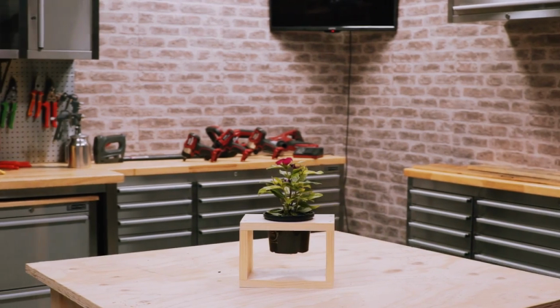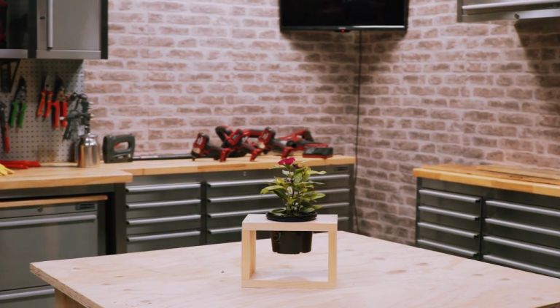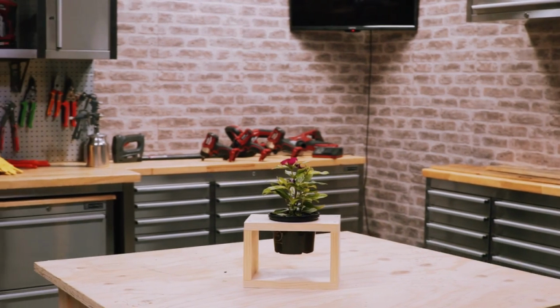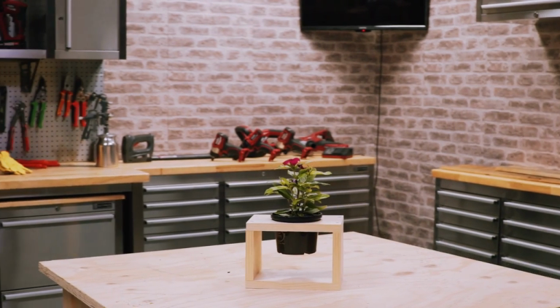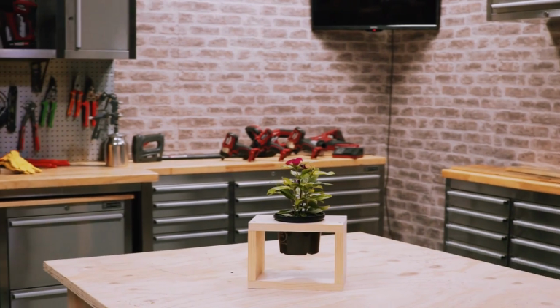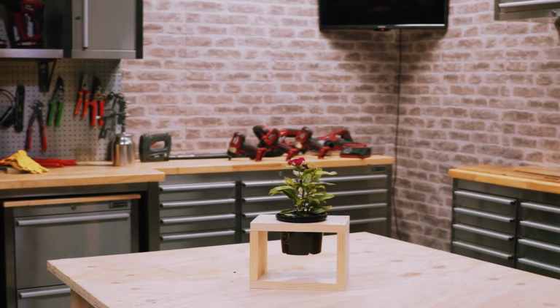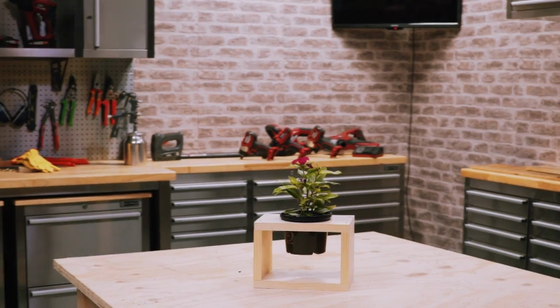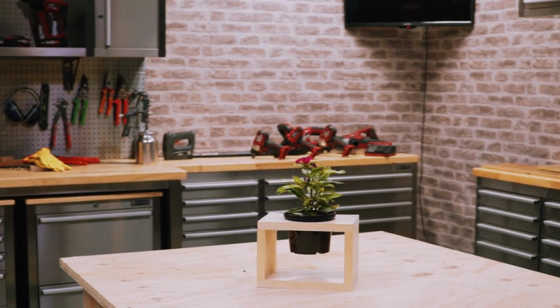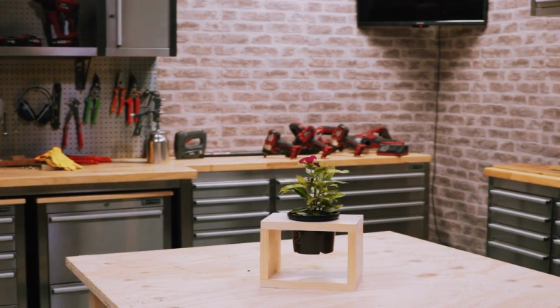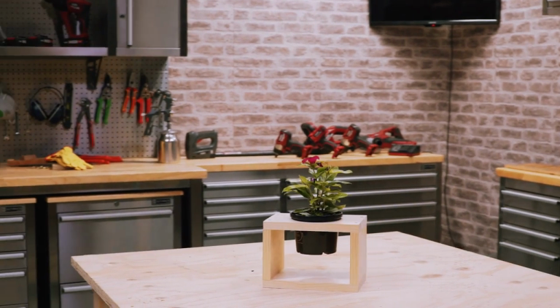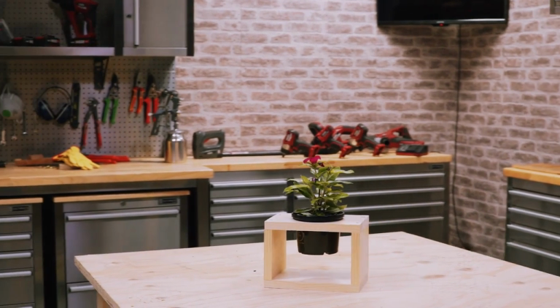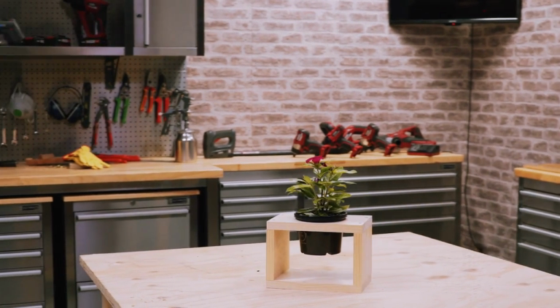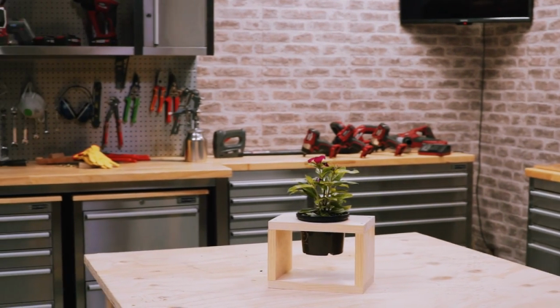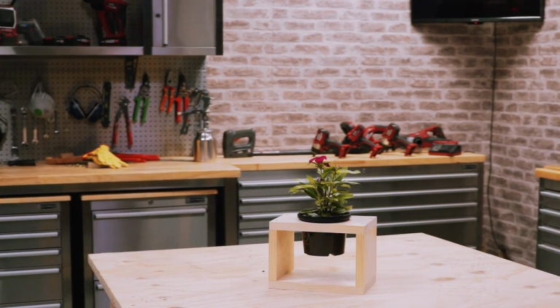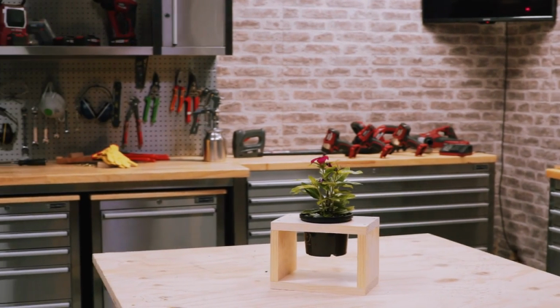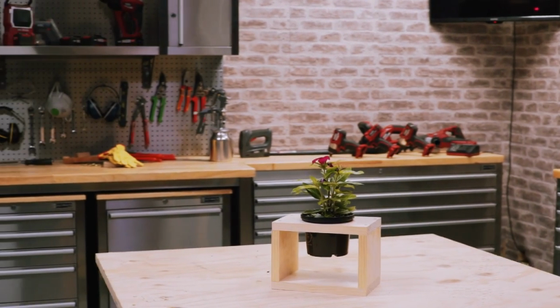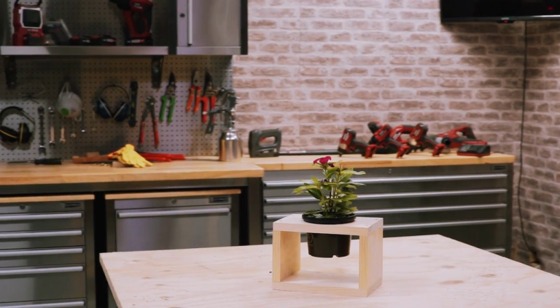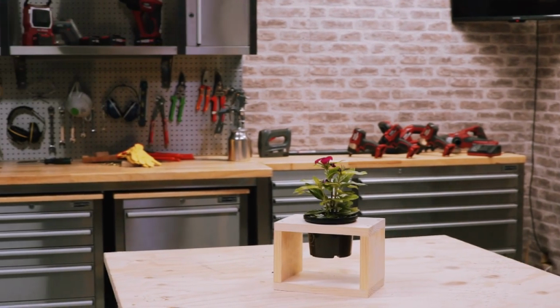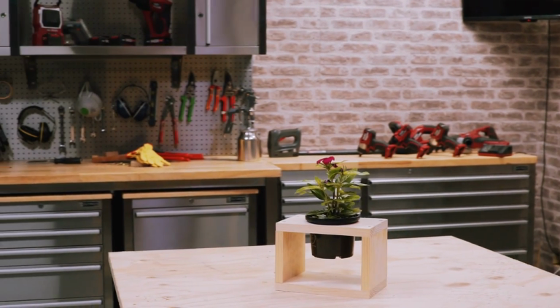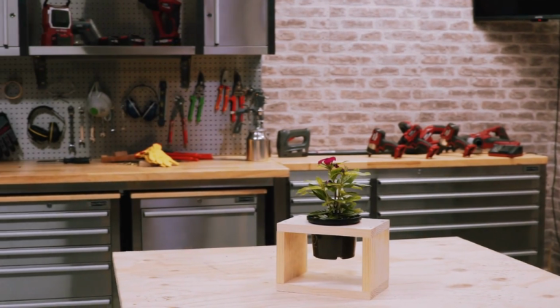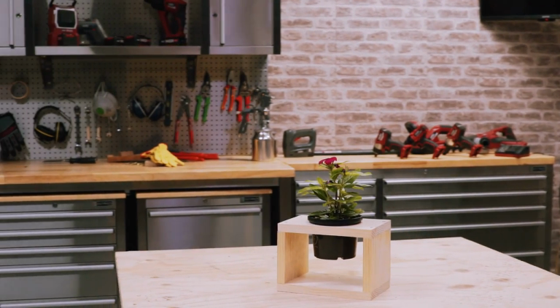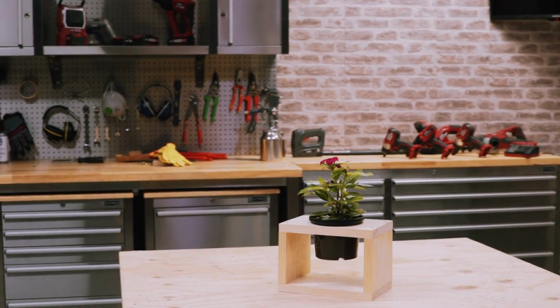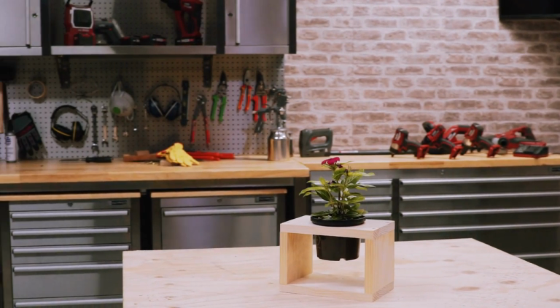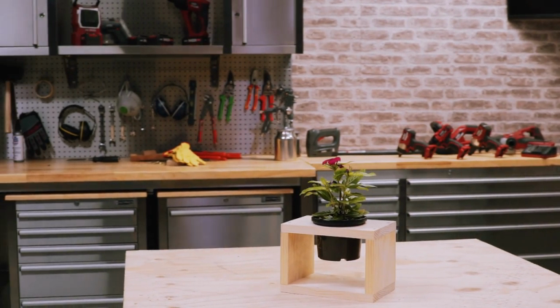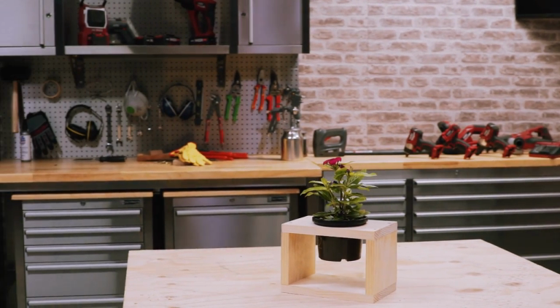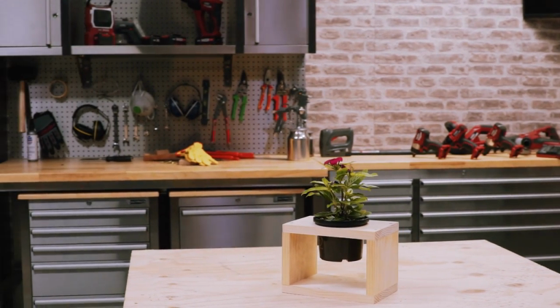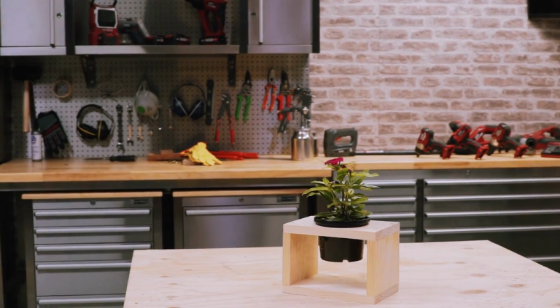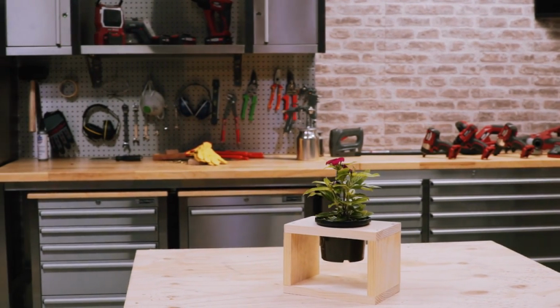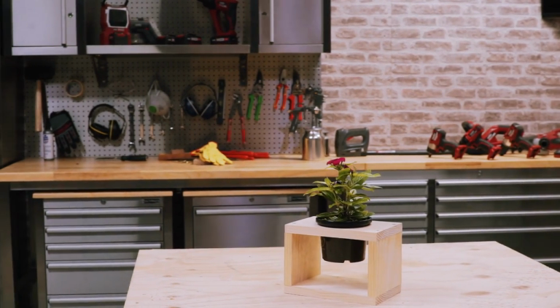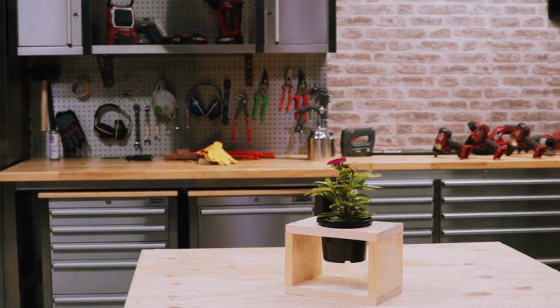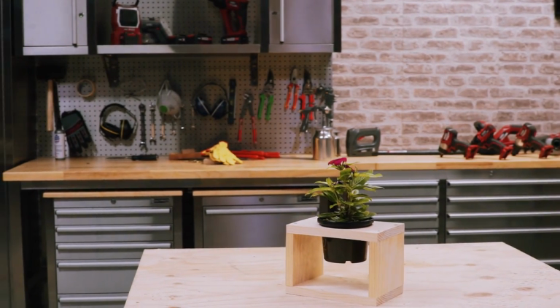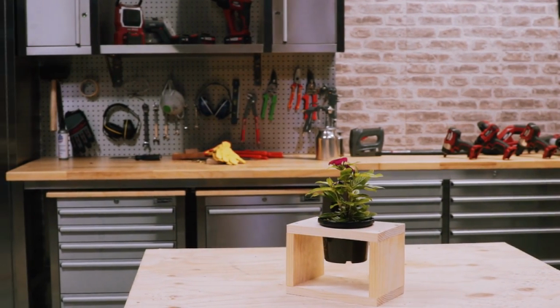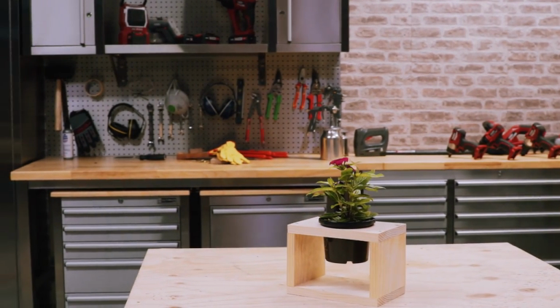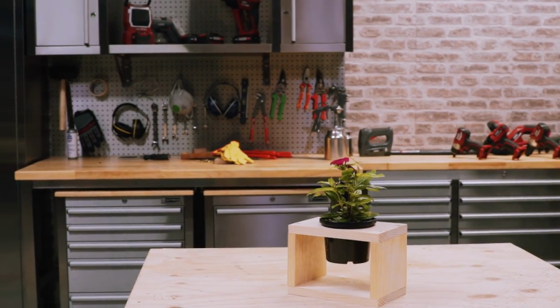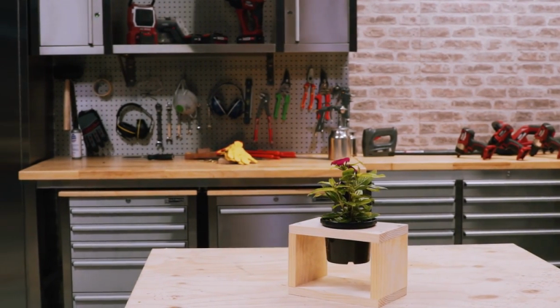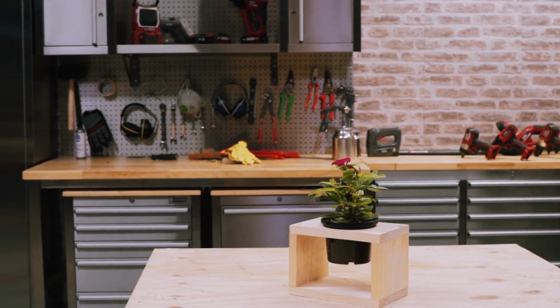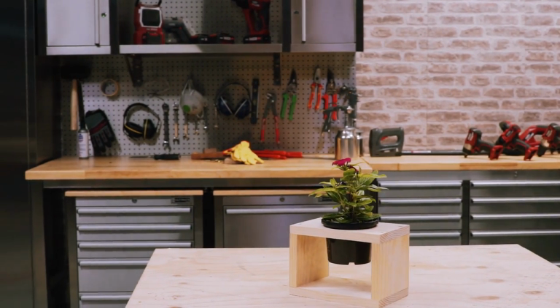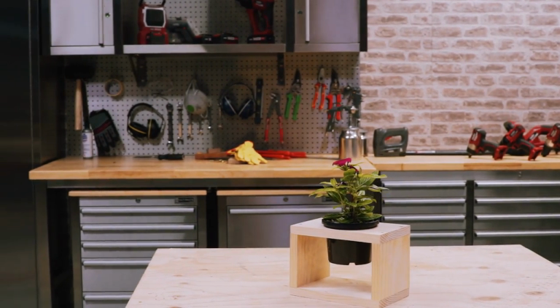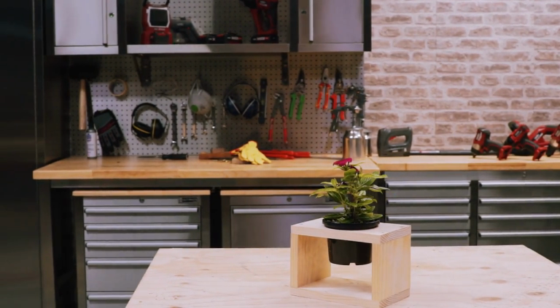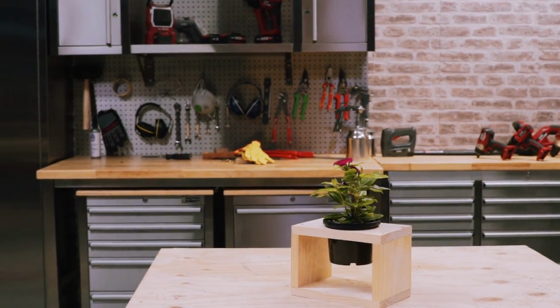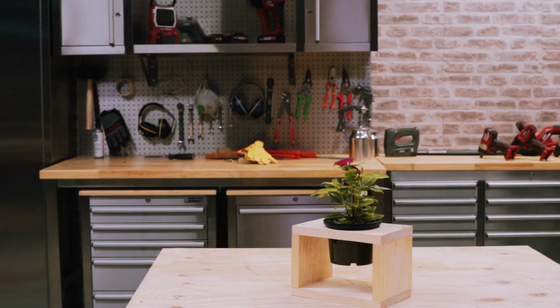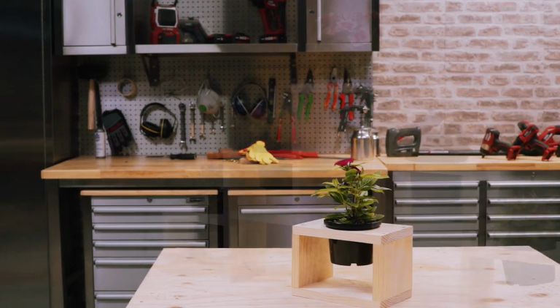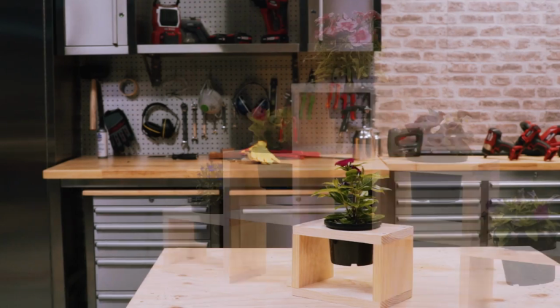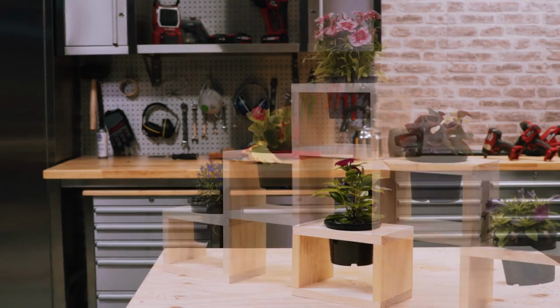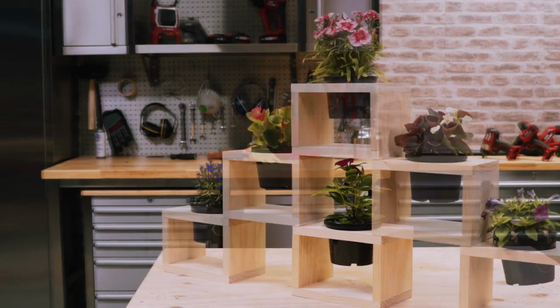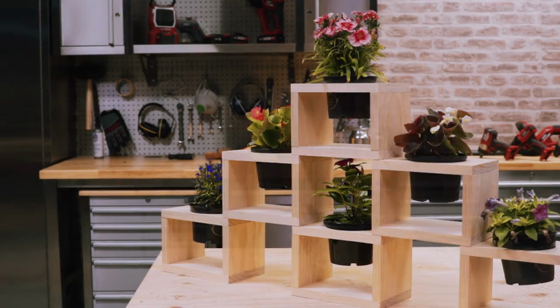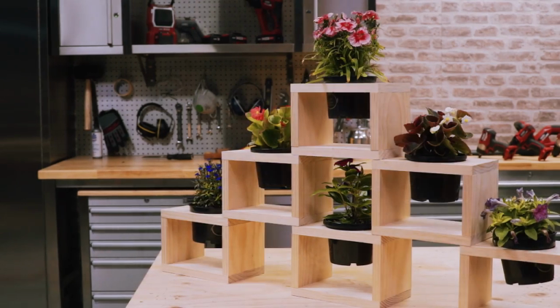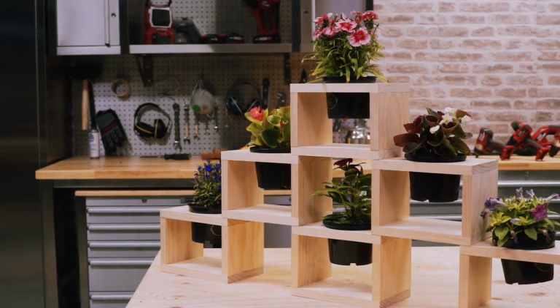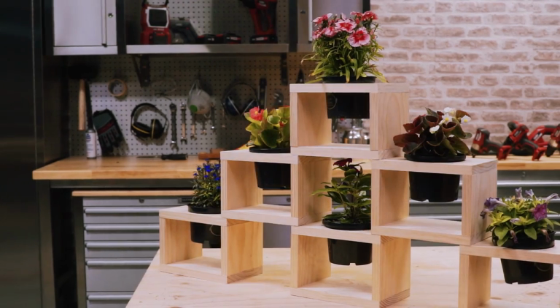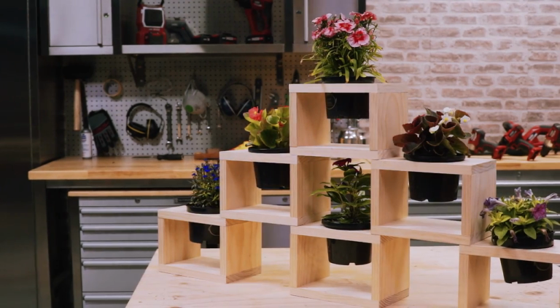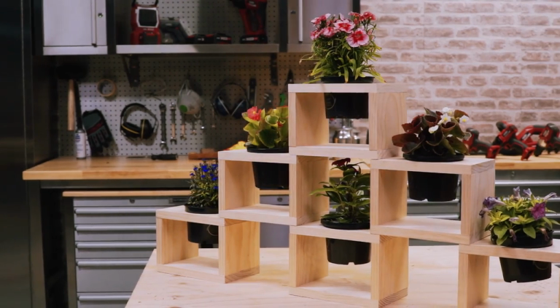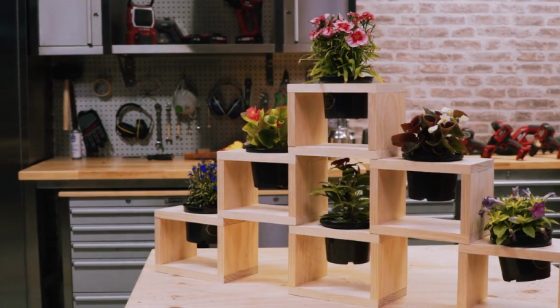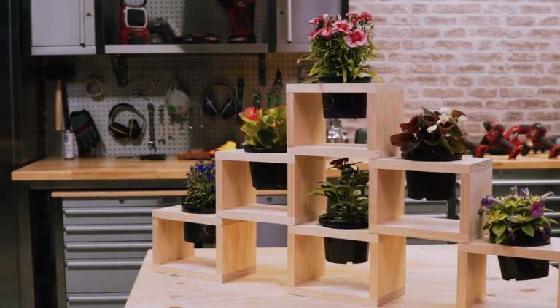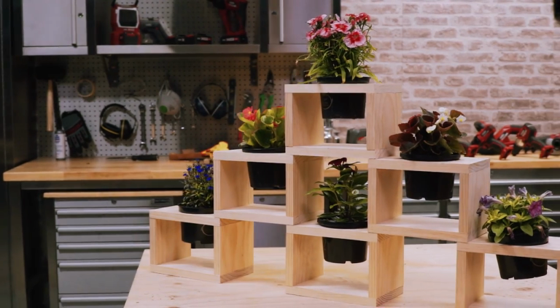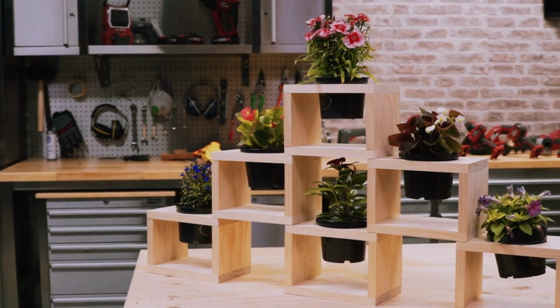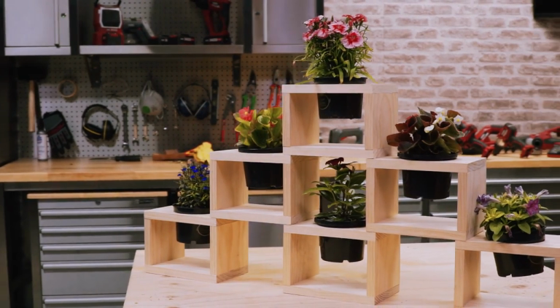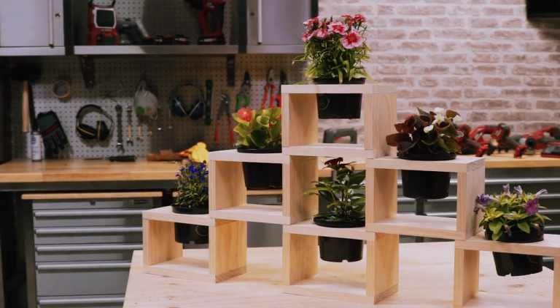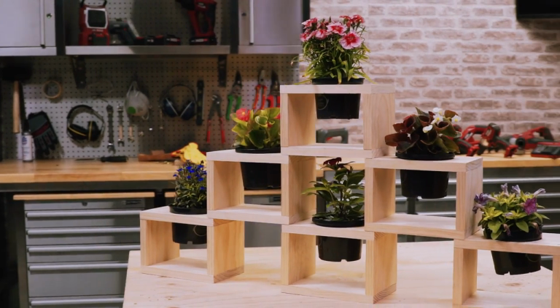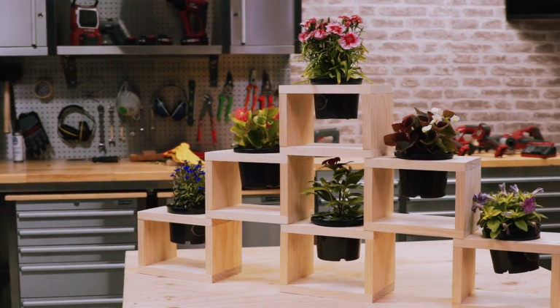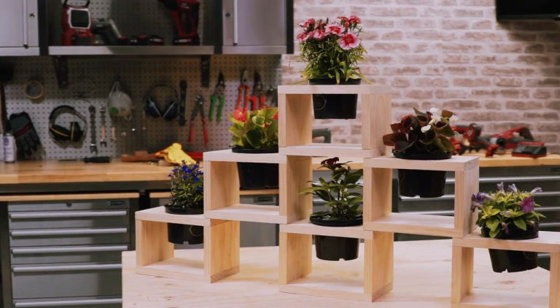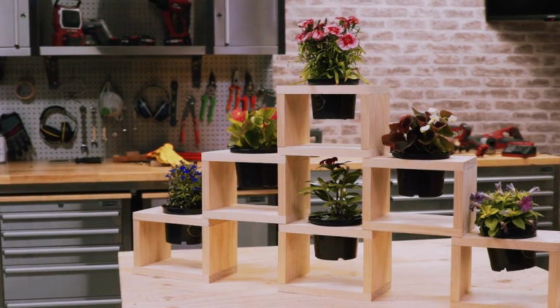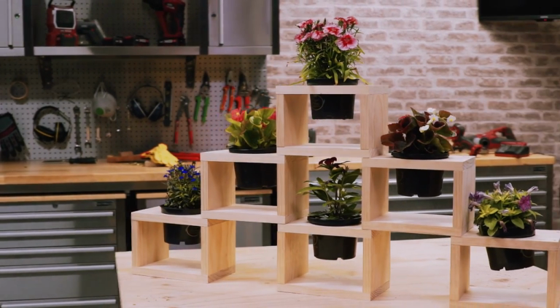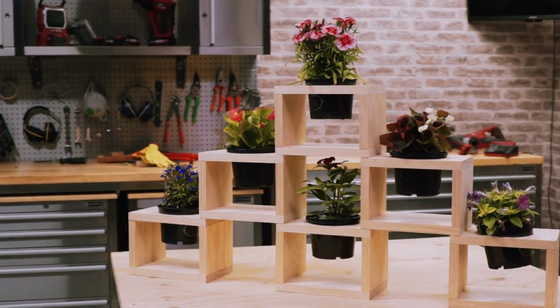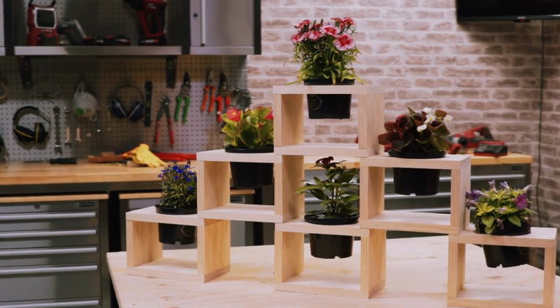So there you have it, there's our pot plant holder.